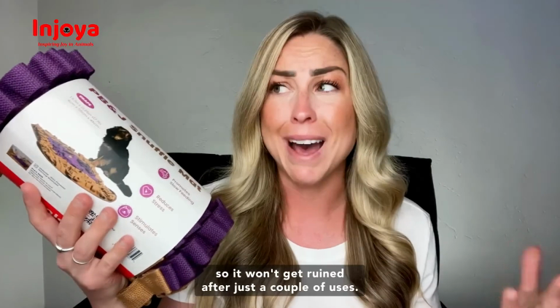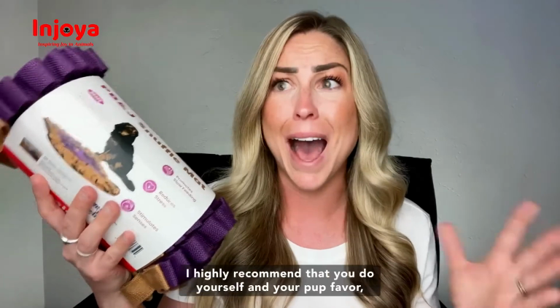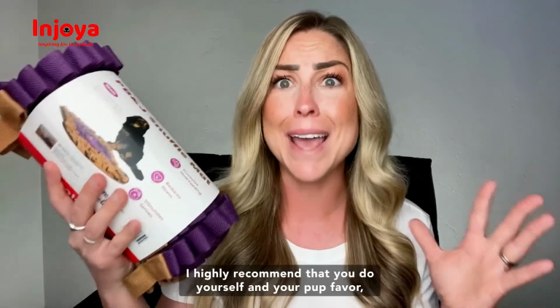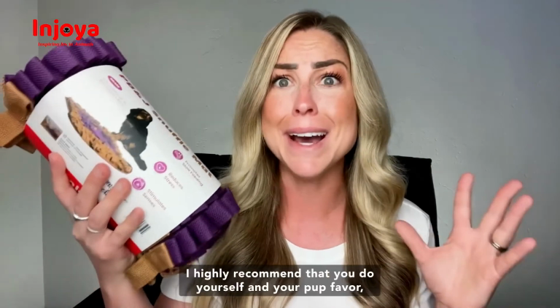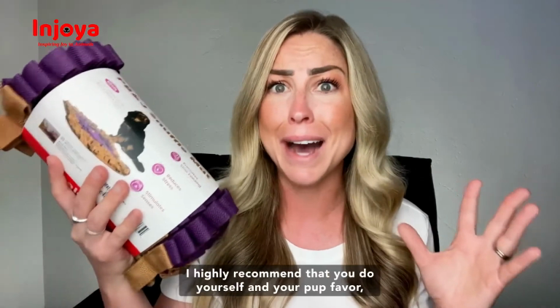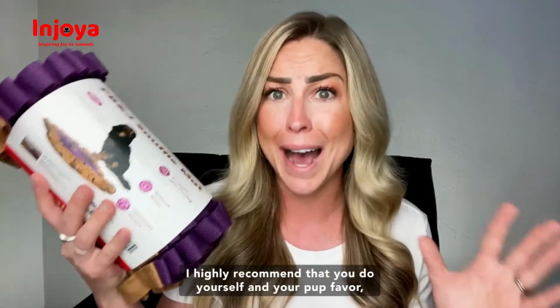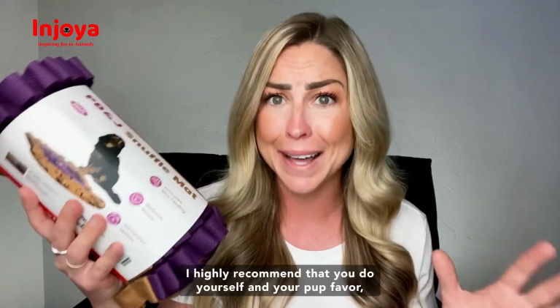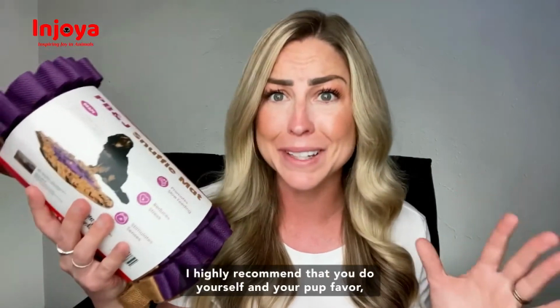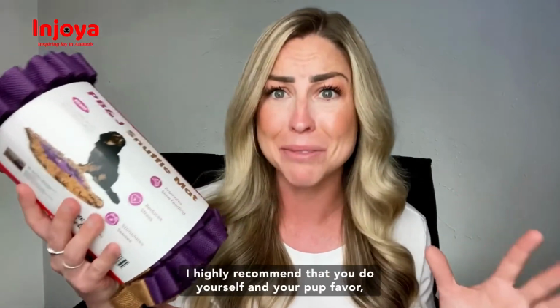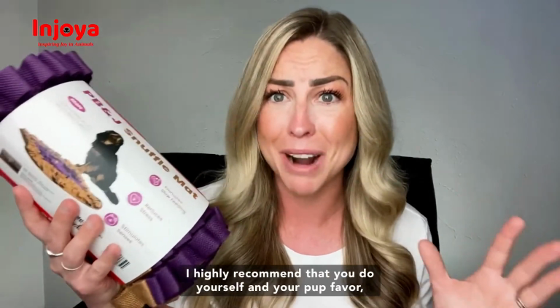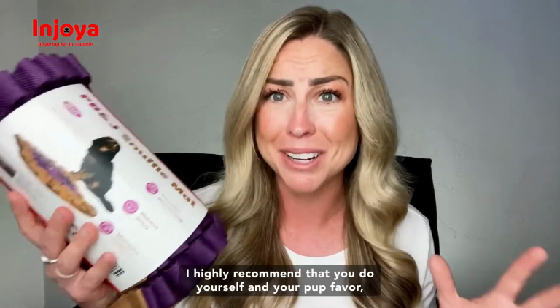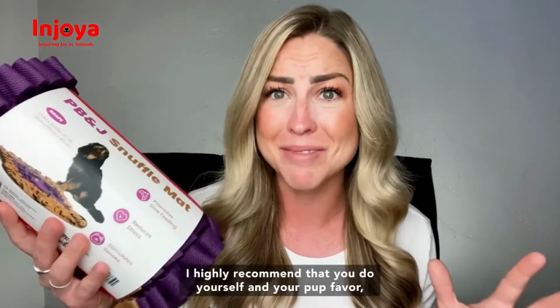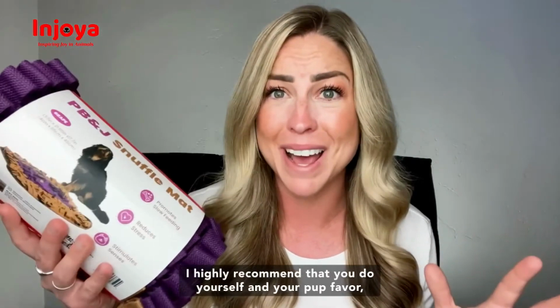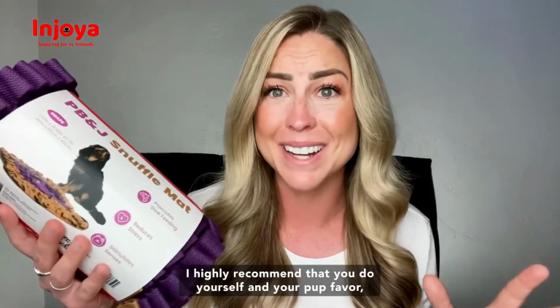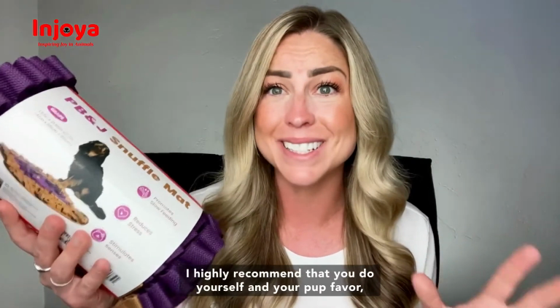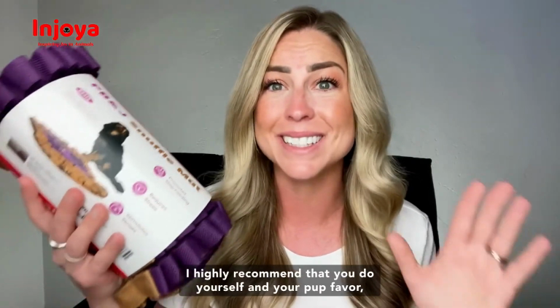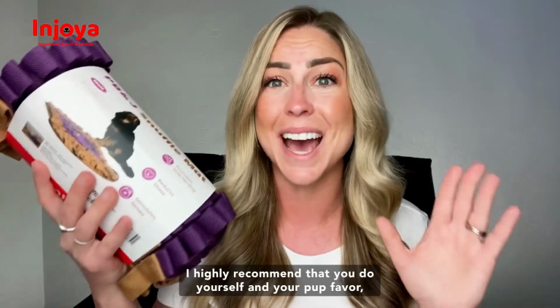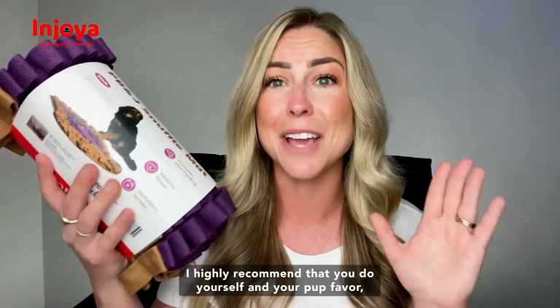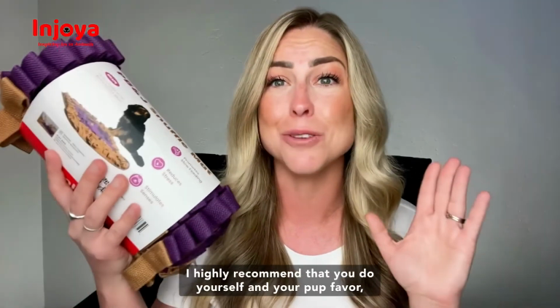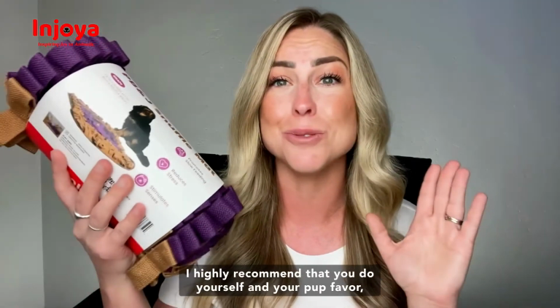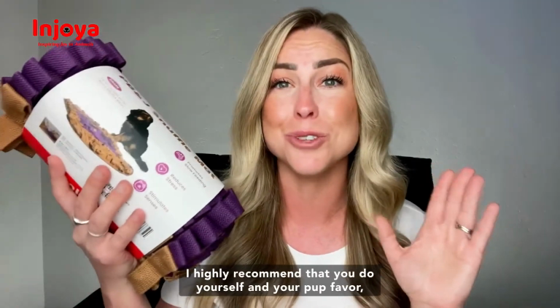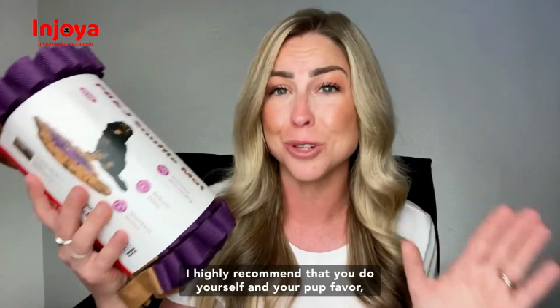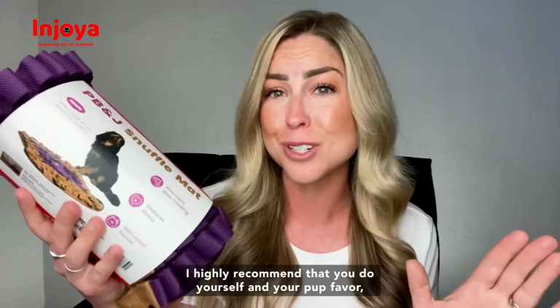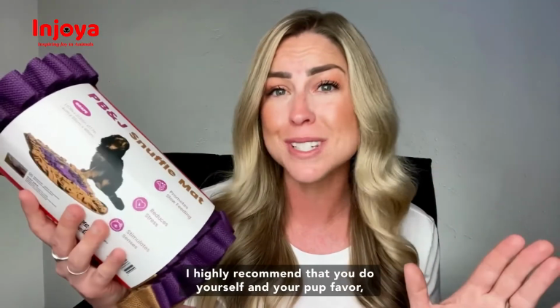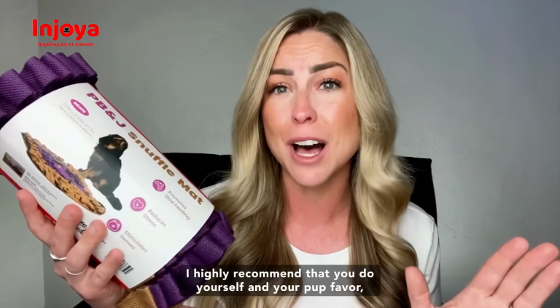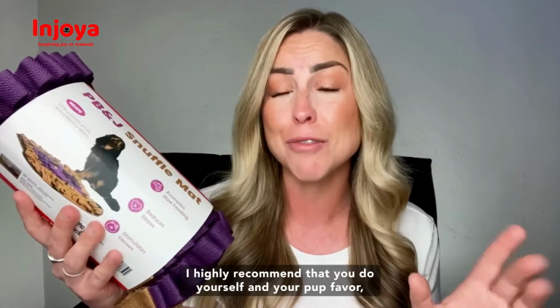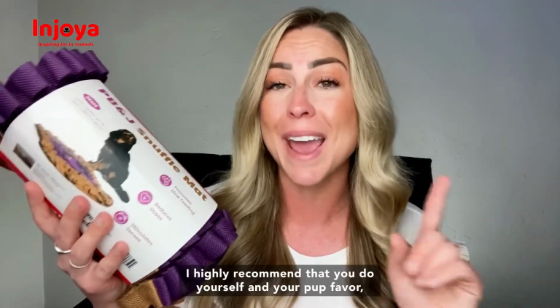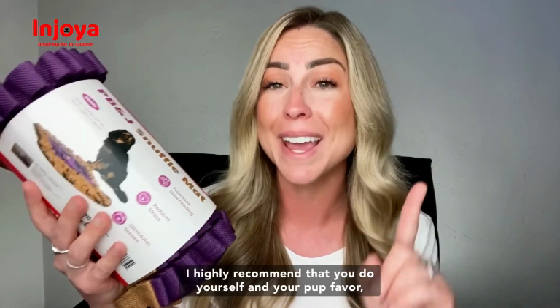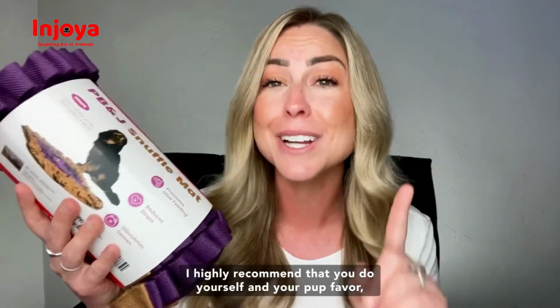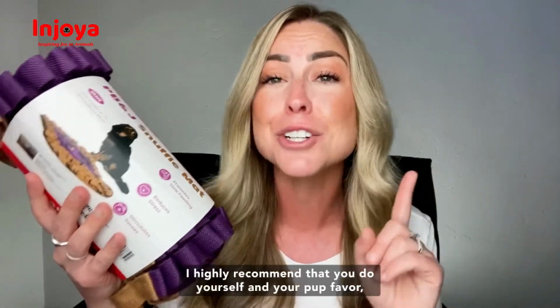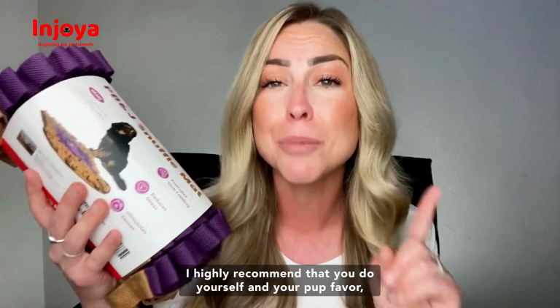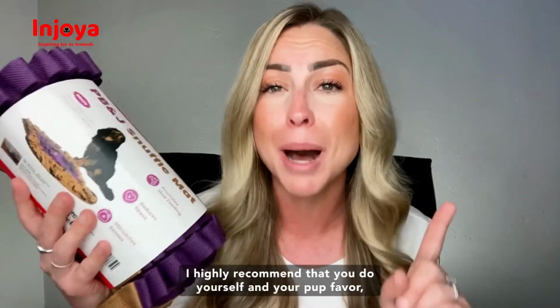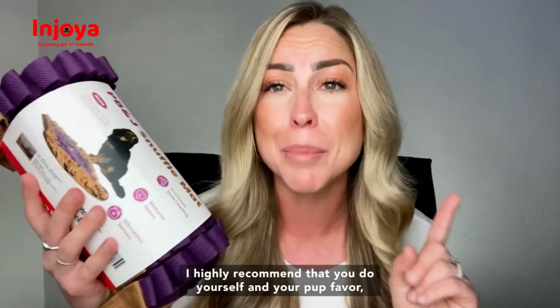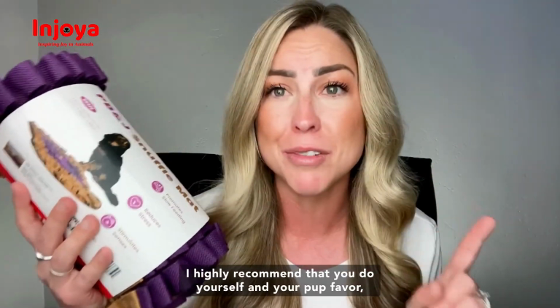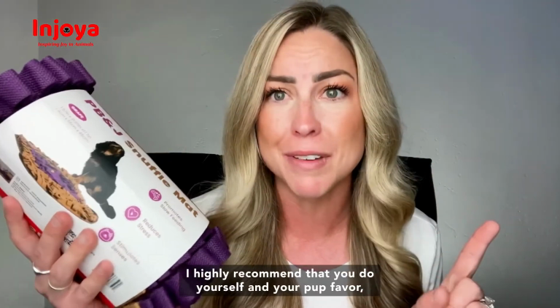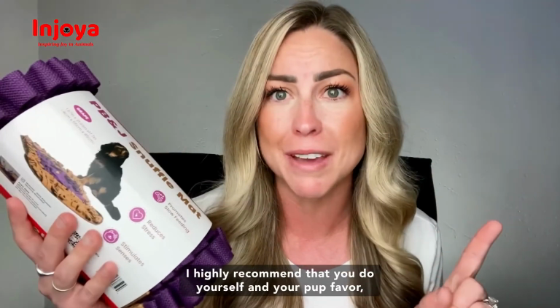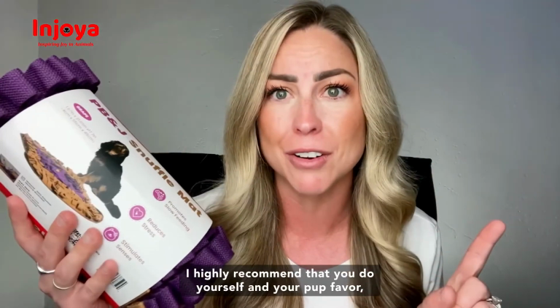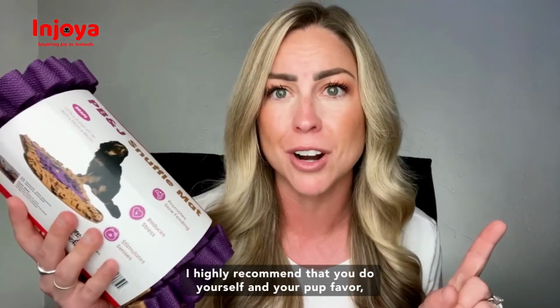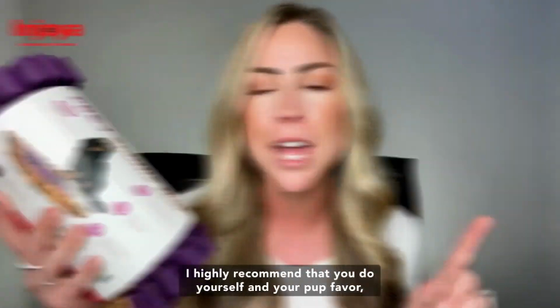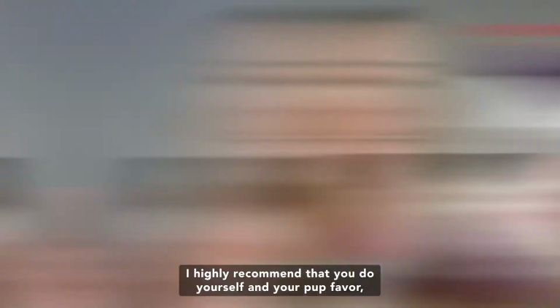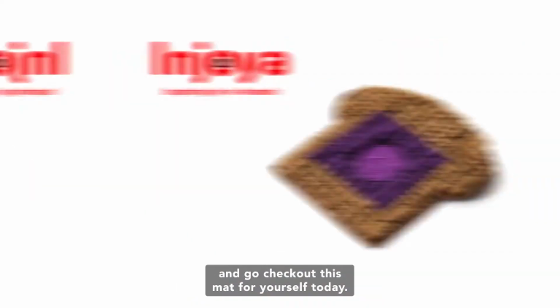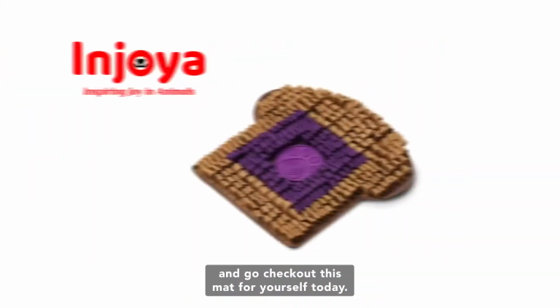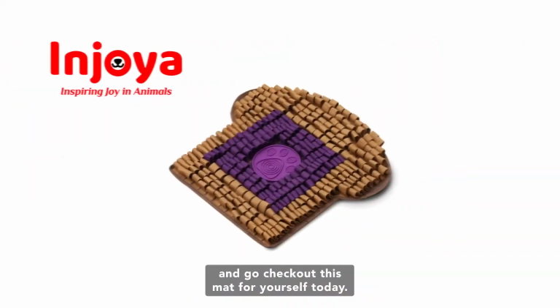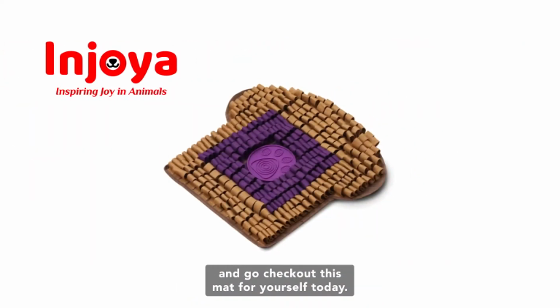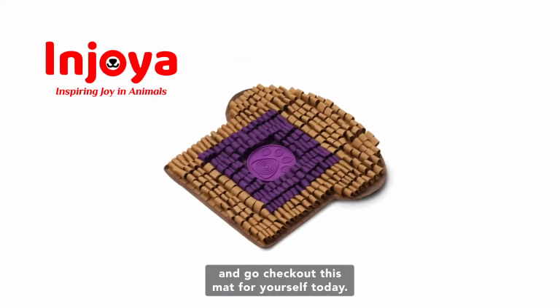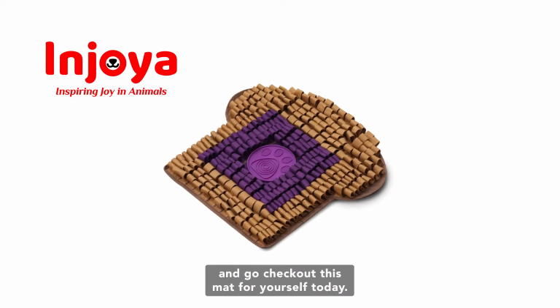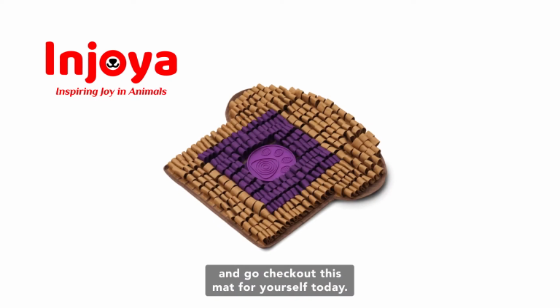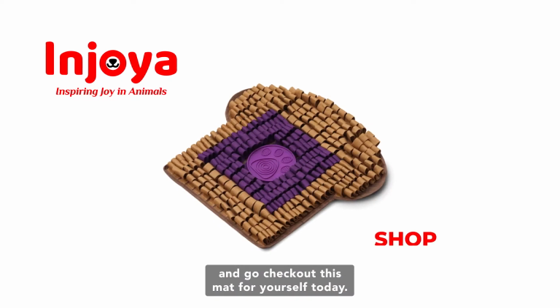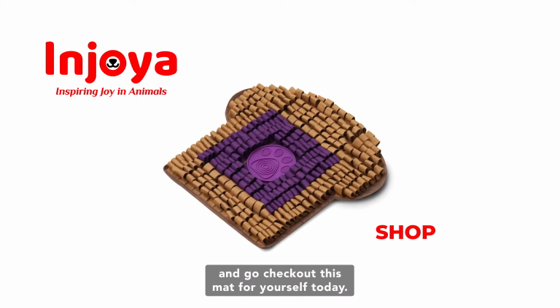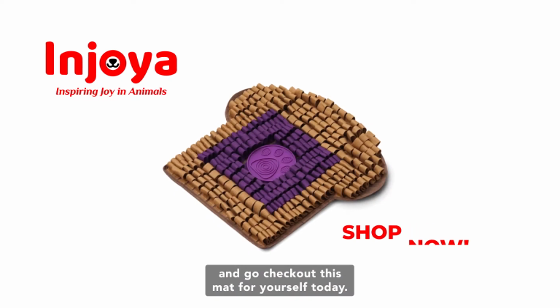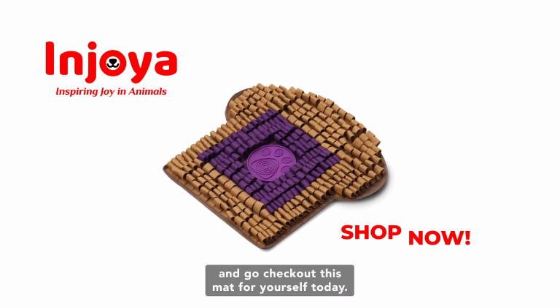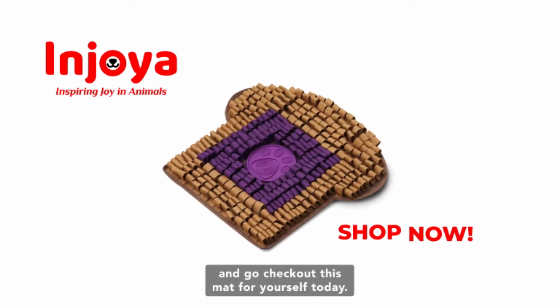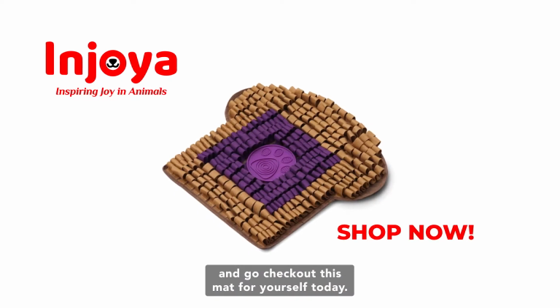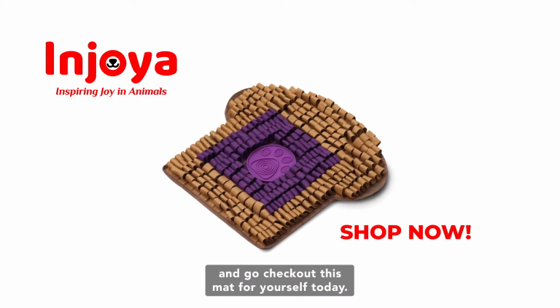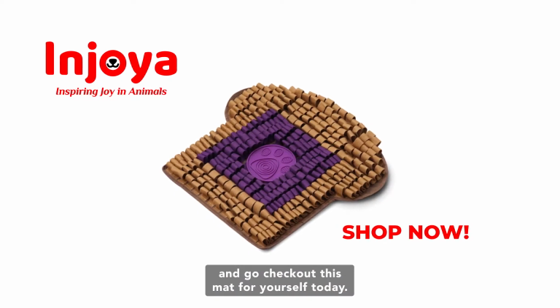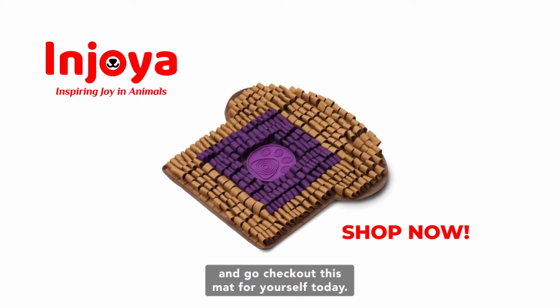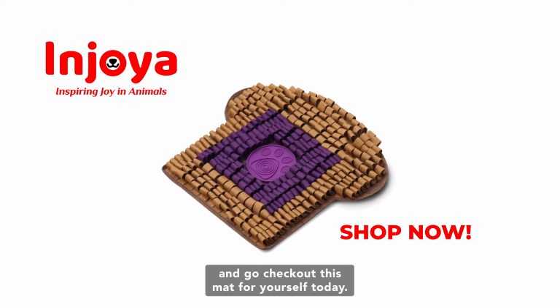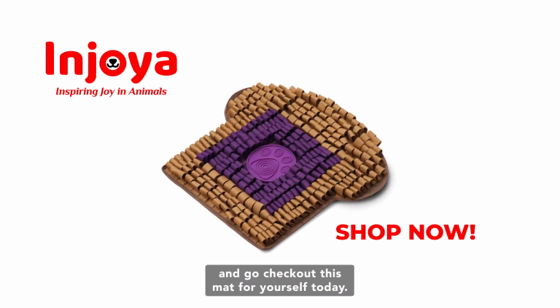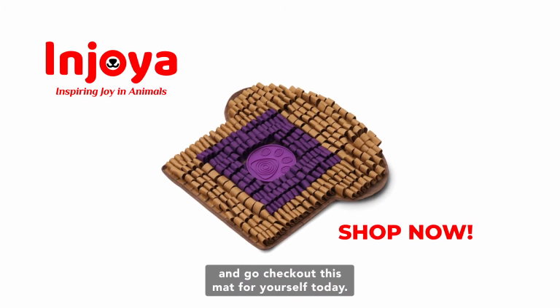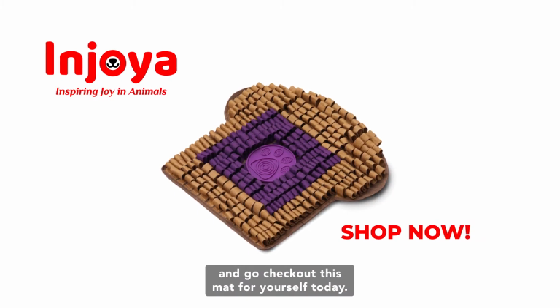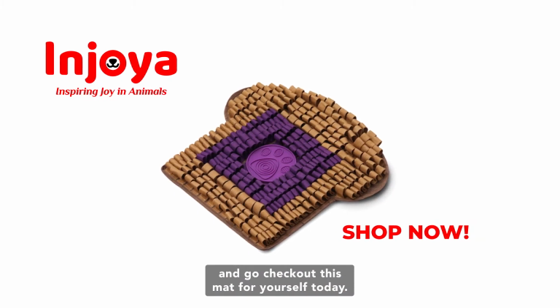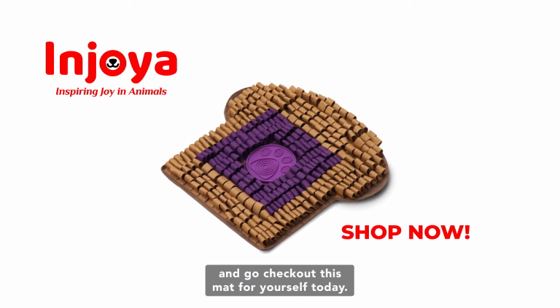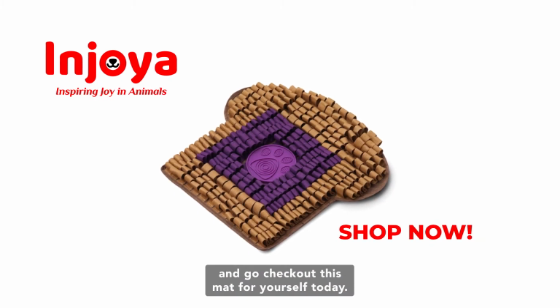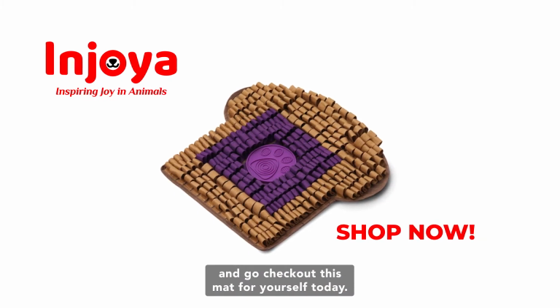I highly recommend that you do yourself and your pup a favor and go check out this mat for yourself today.